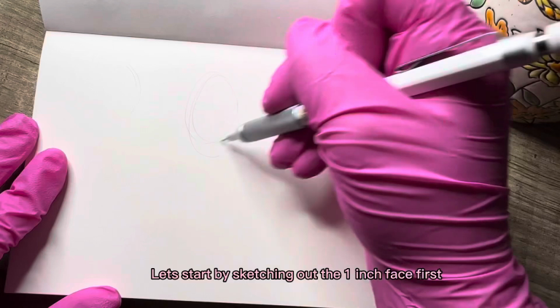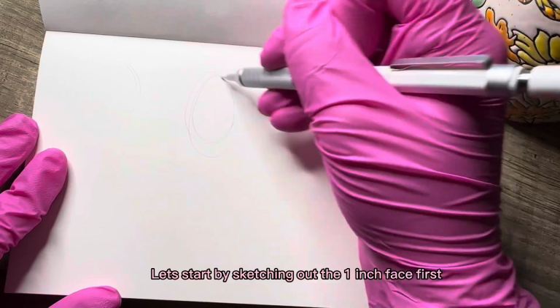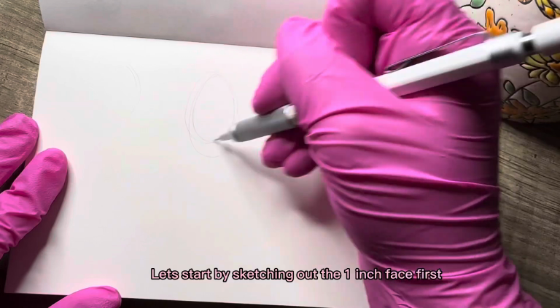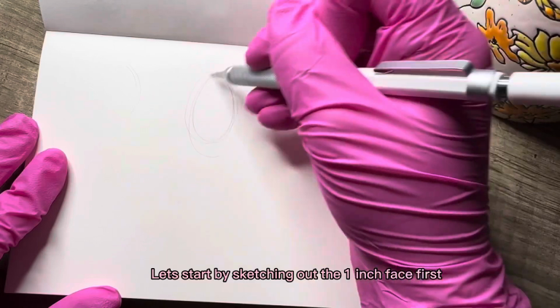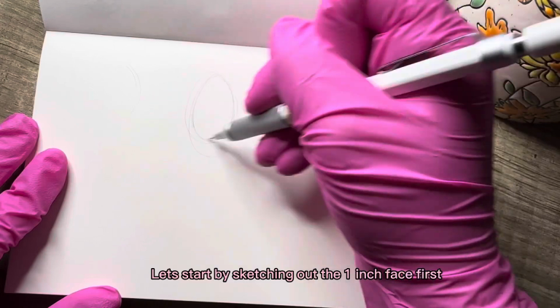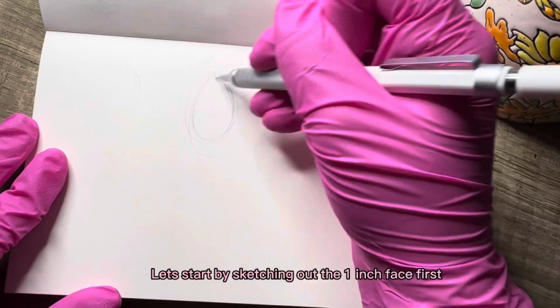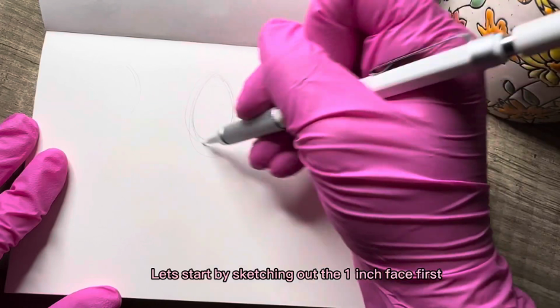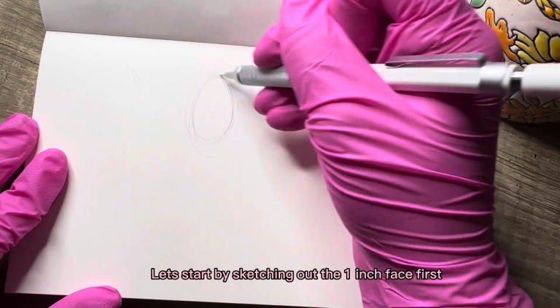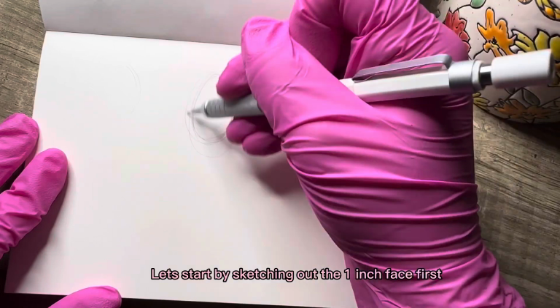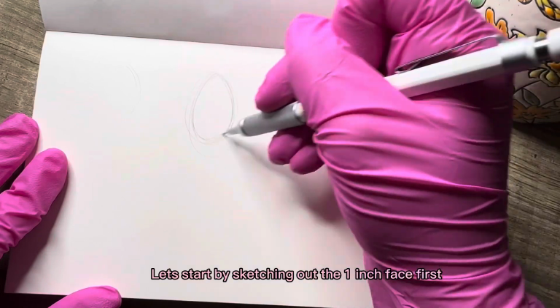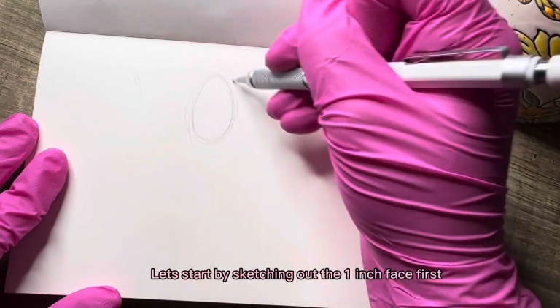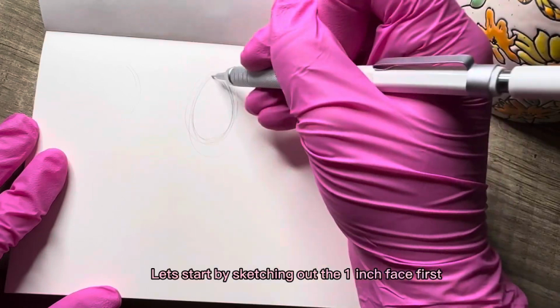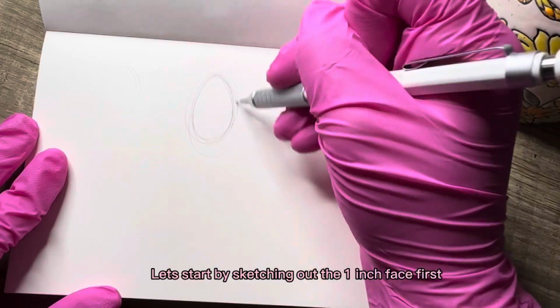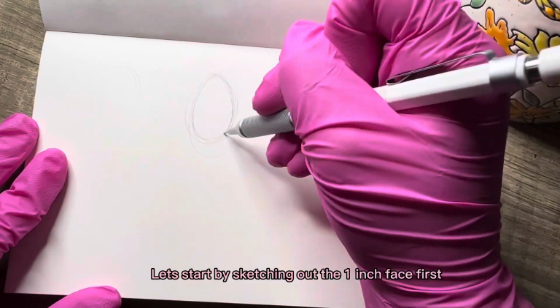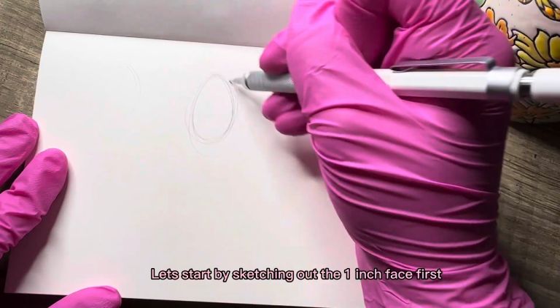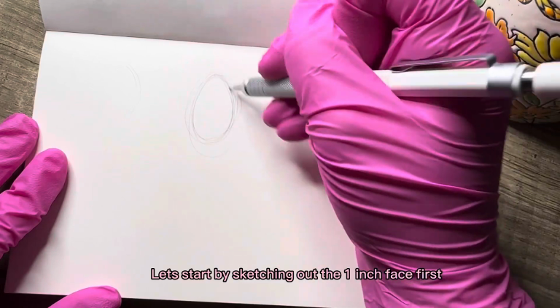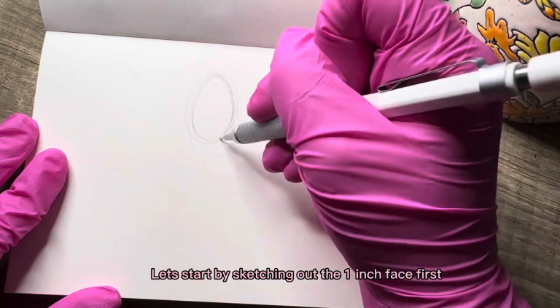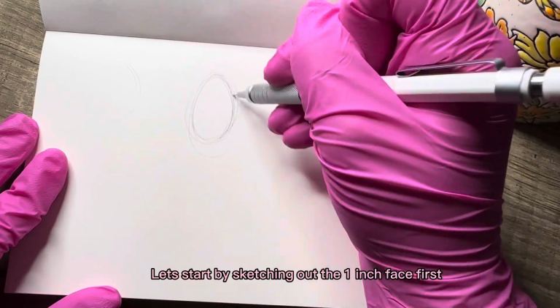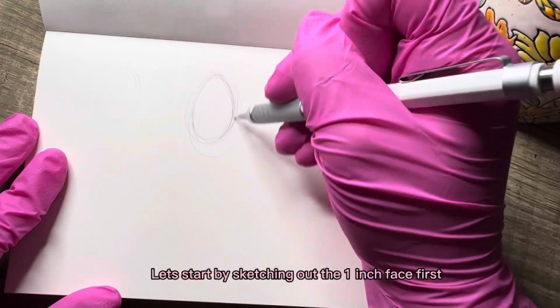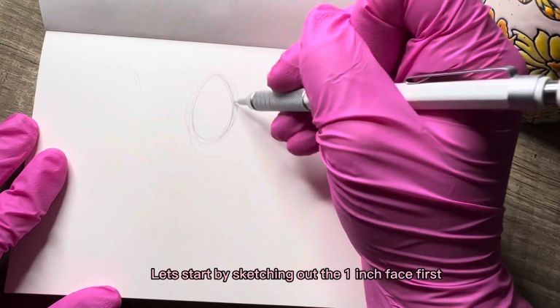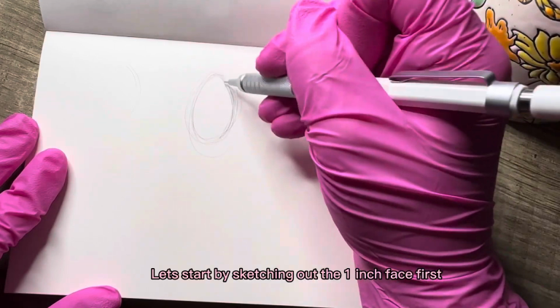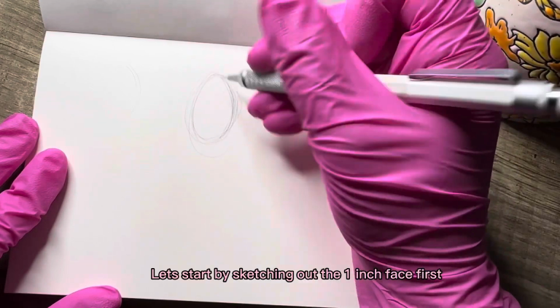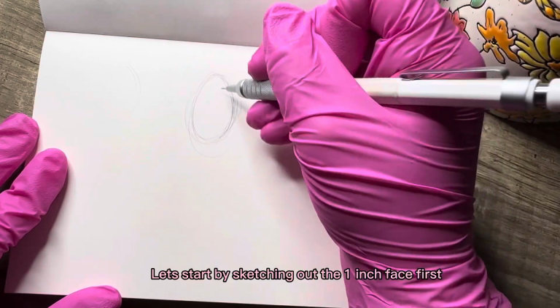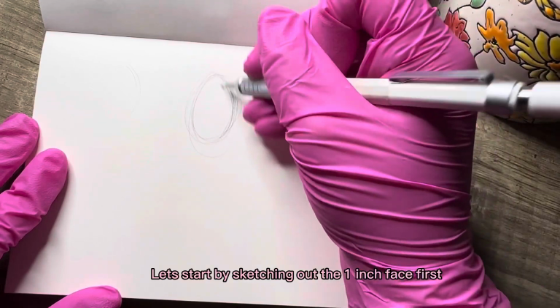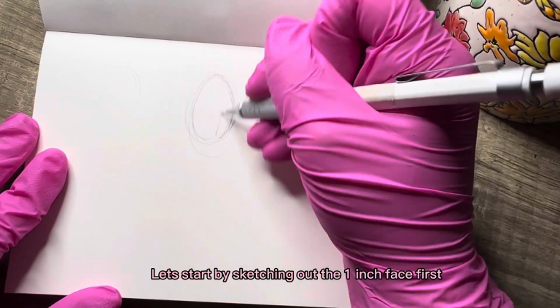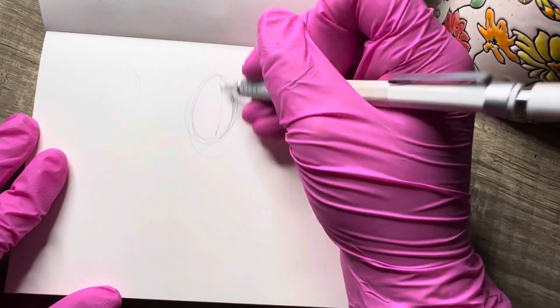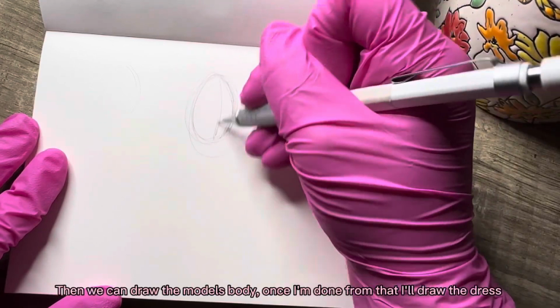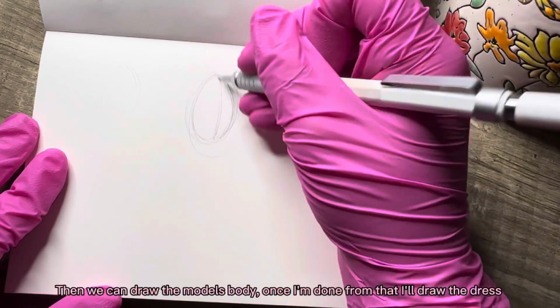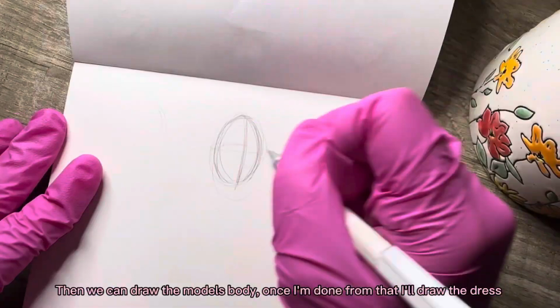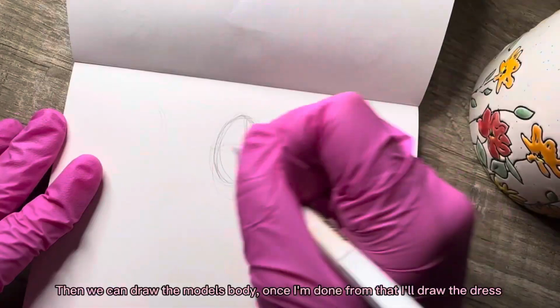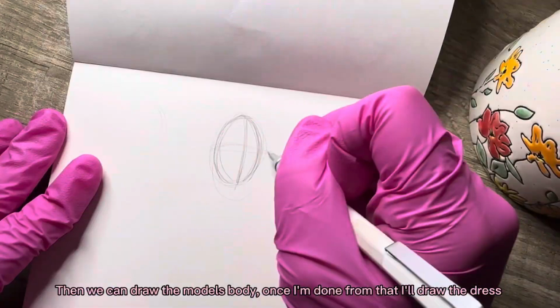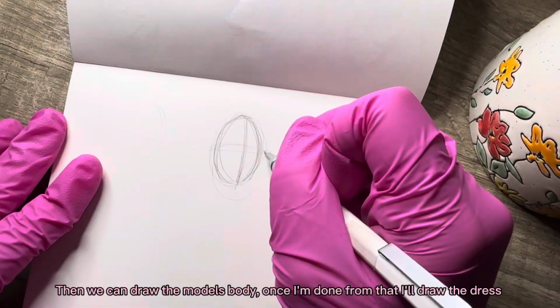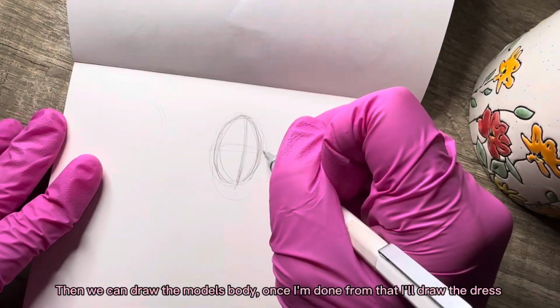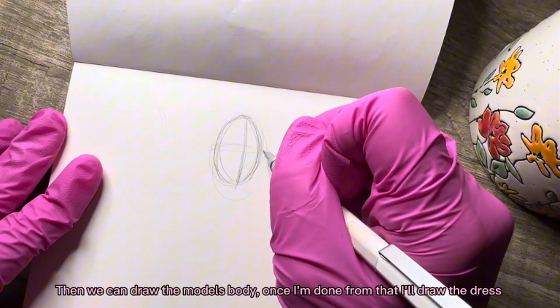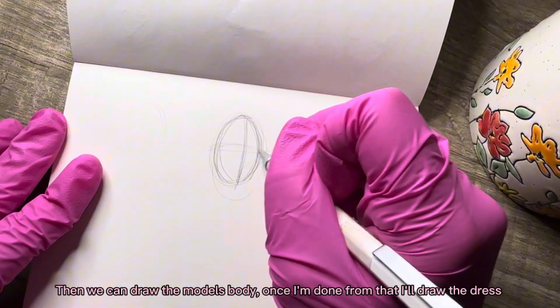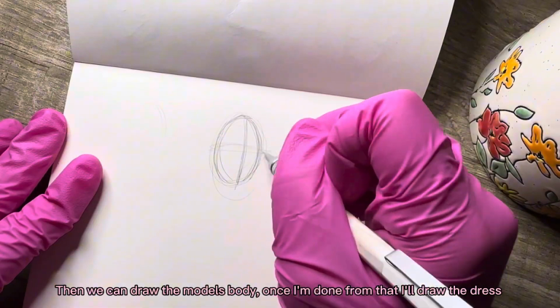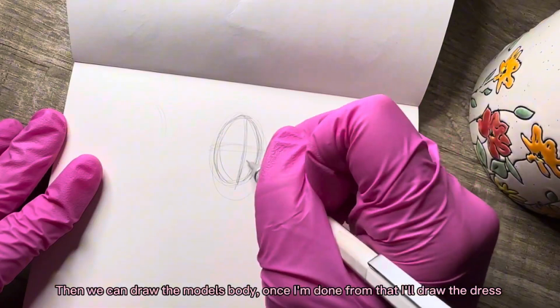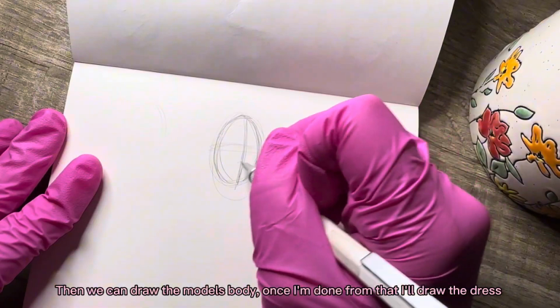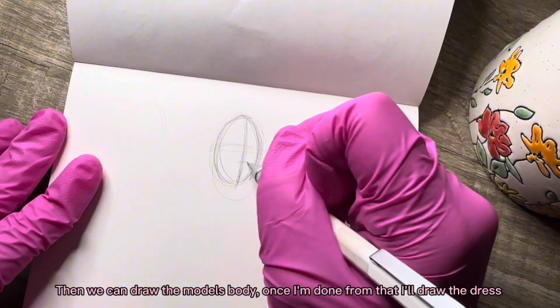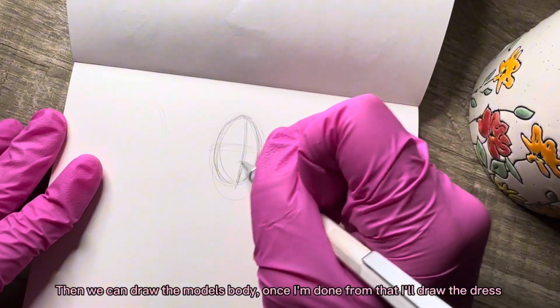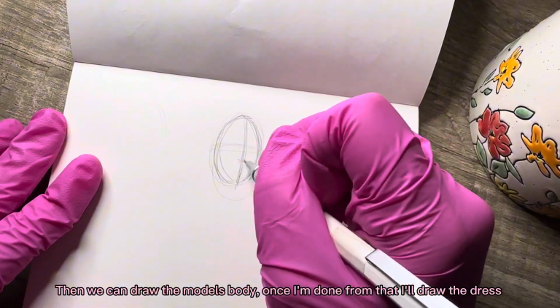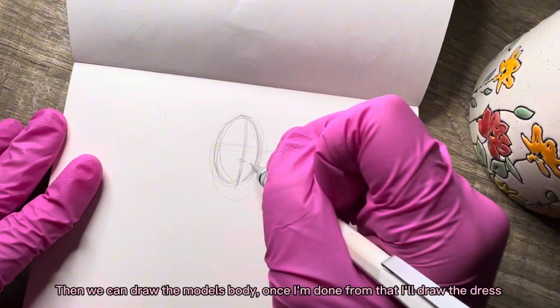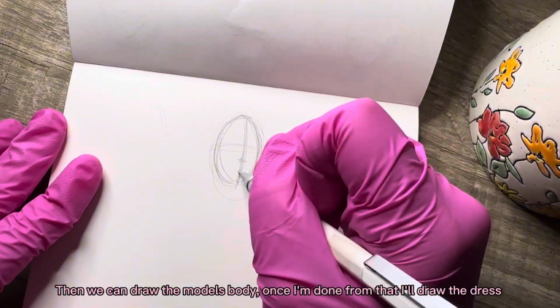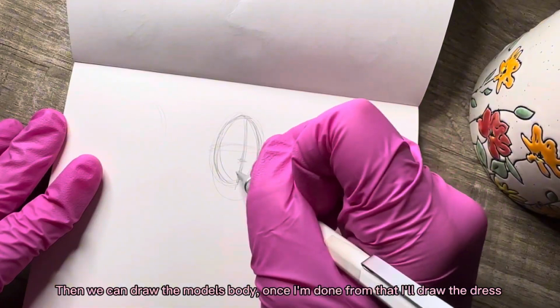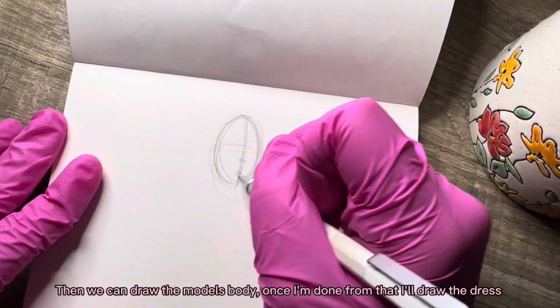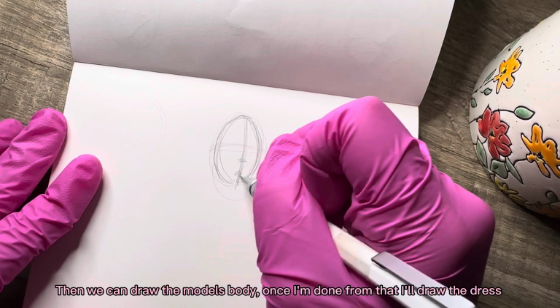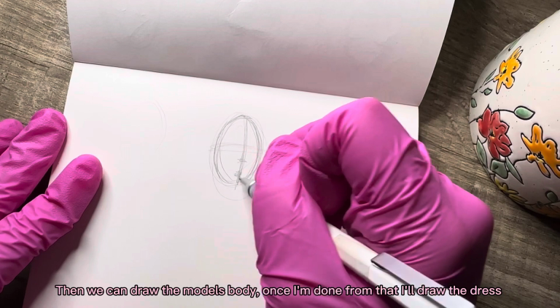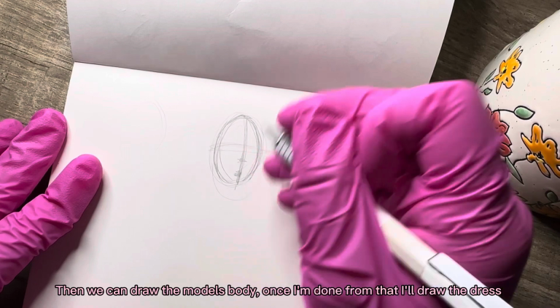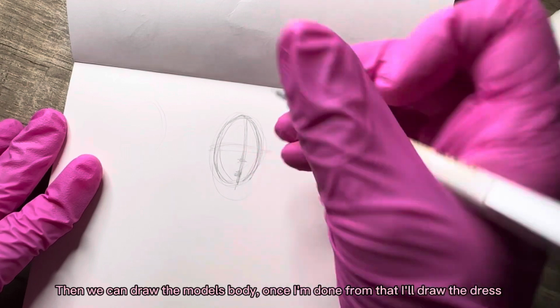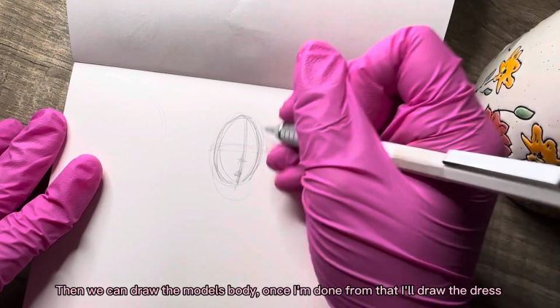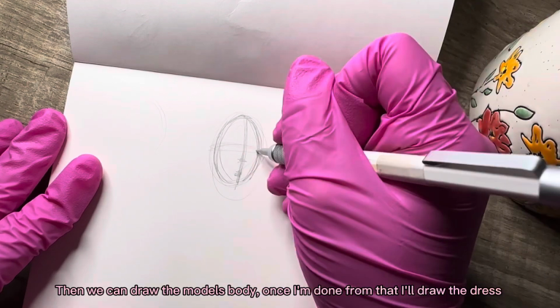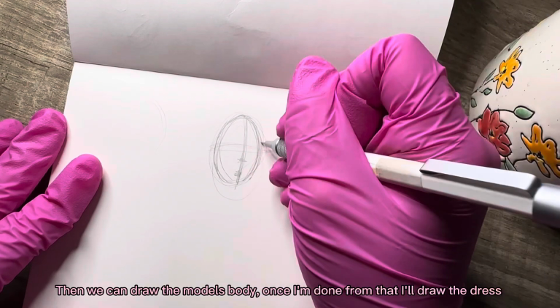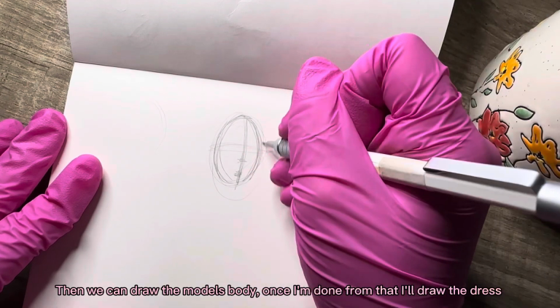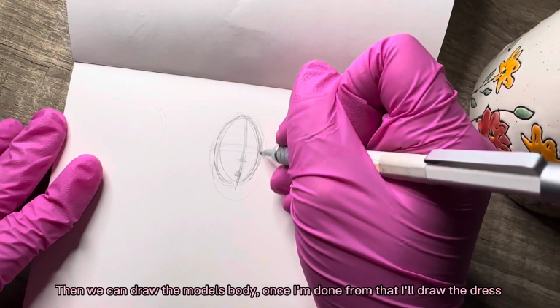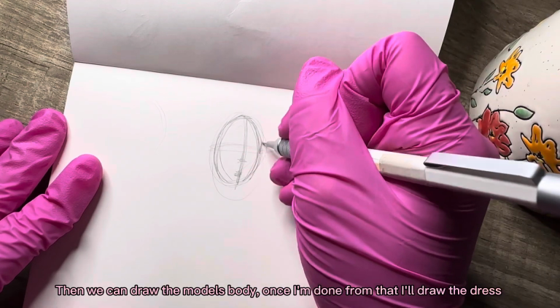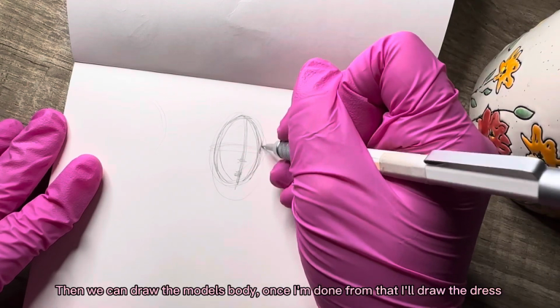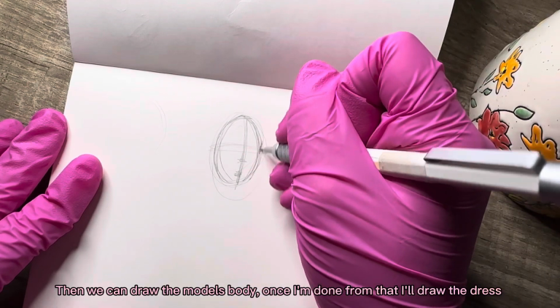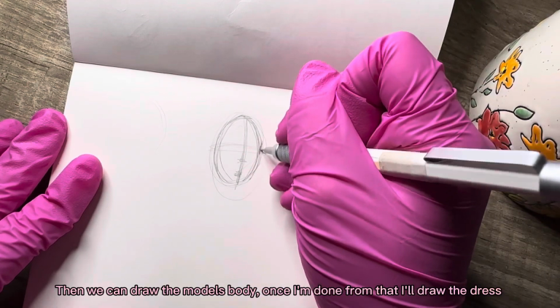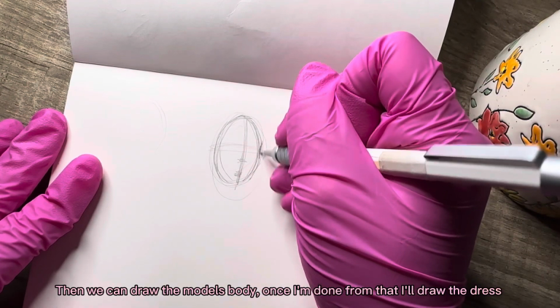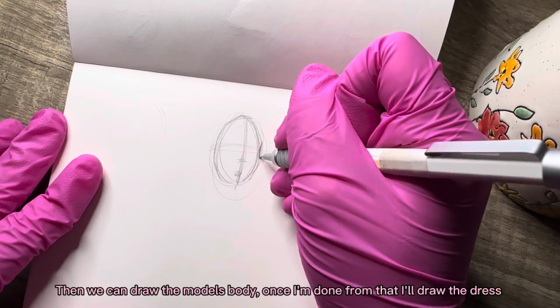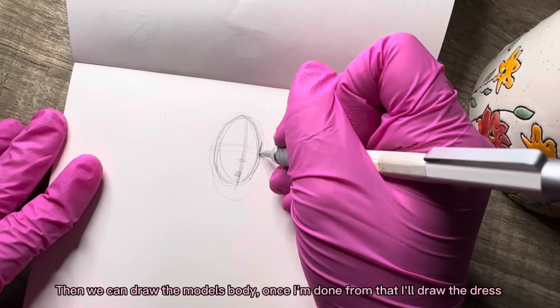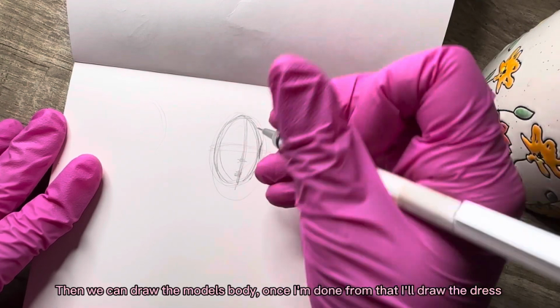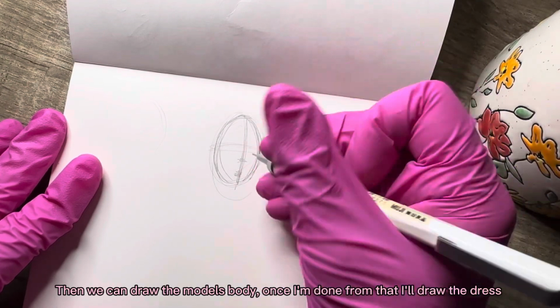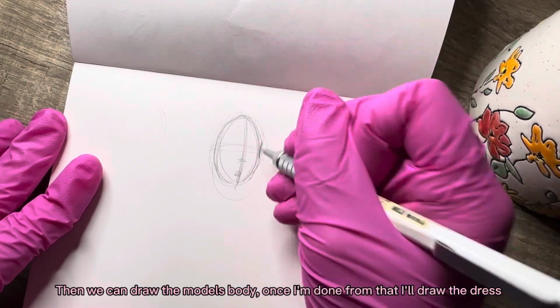Let's start by sketching out the 1-inch face first. Then we can draw the model's body. Once I'm done with that, I'll draw the dress.